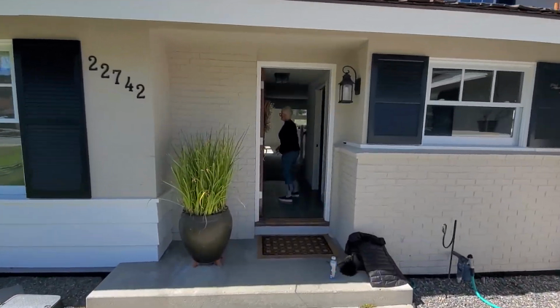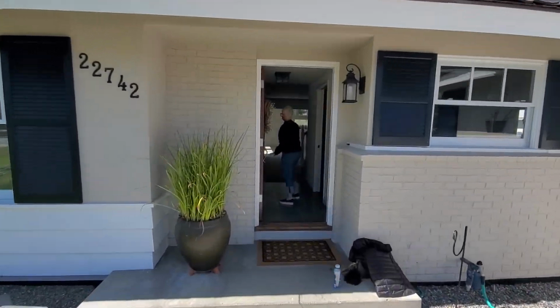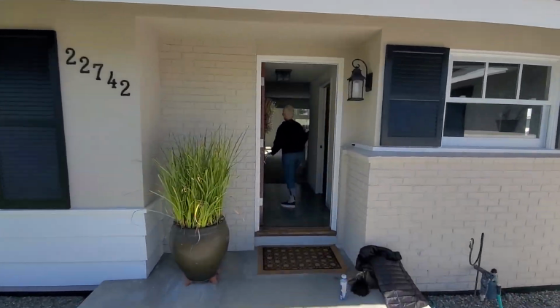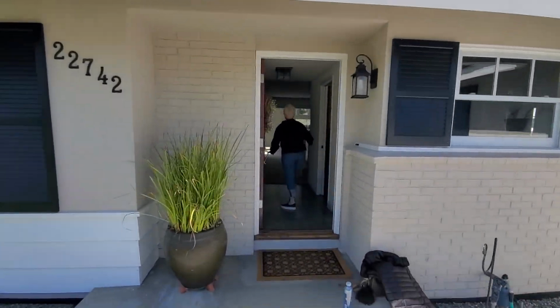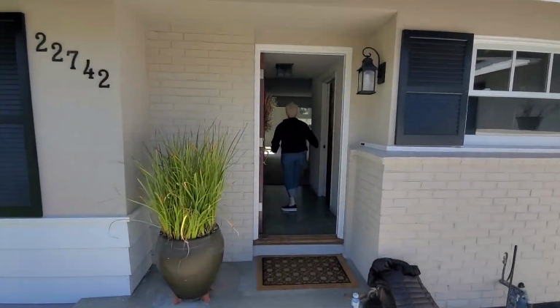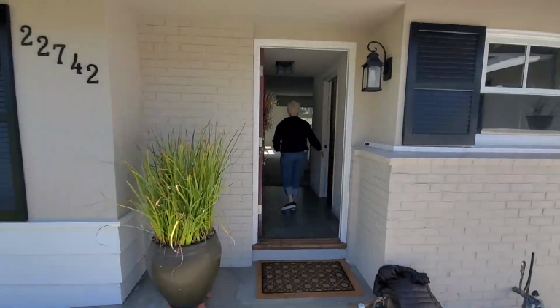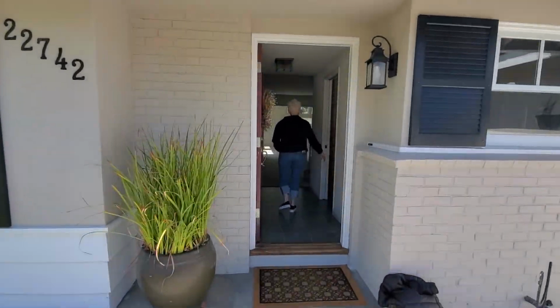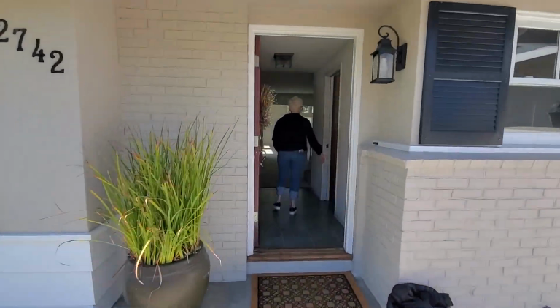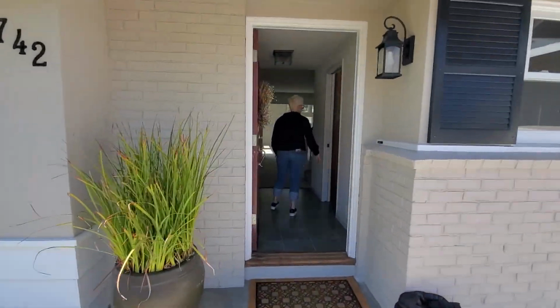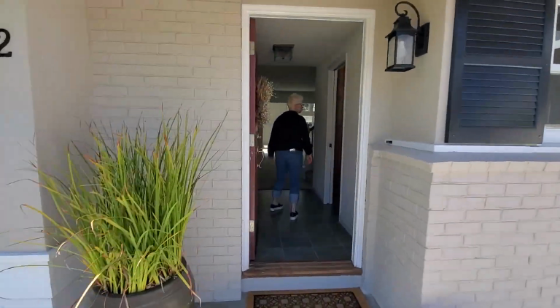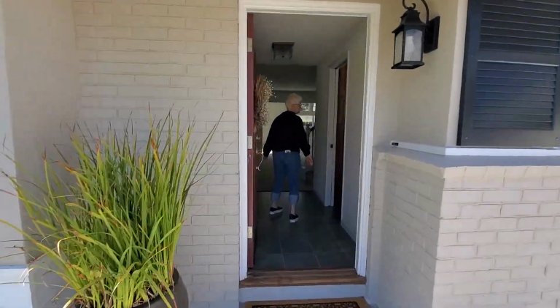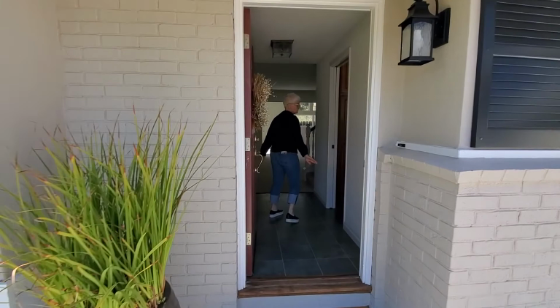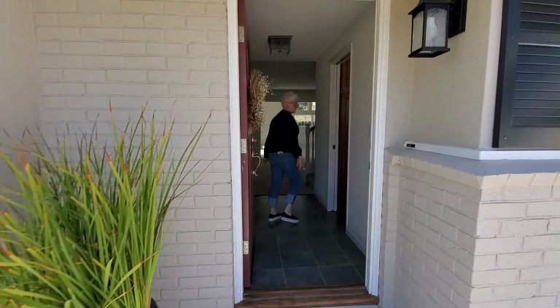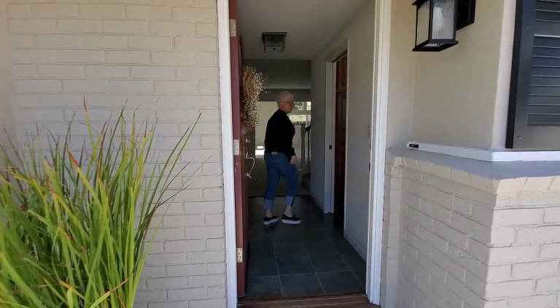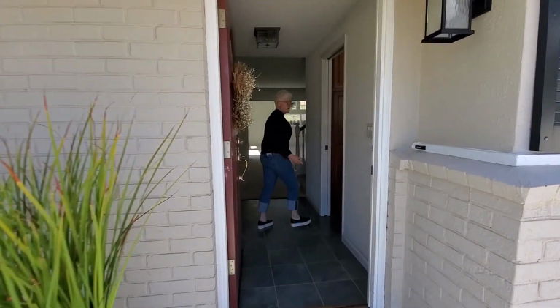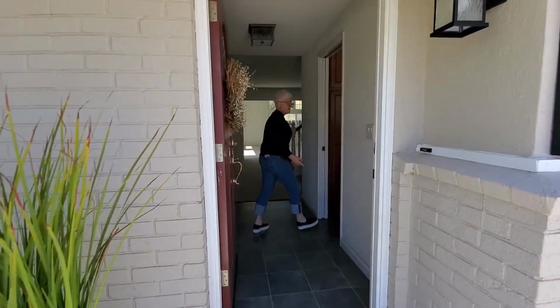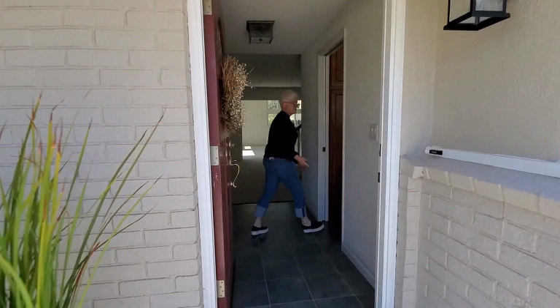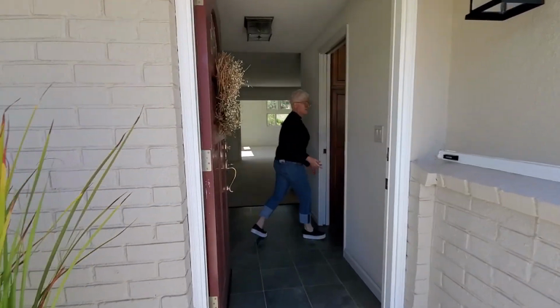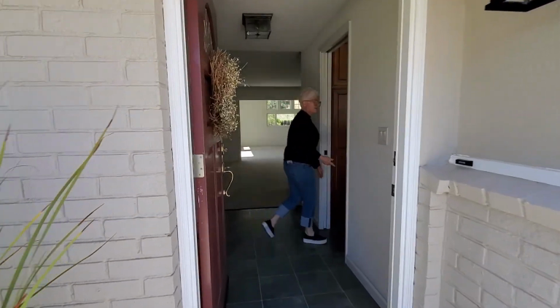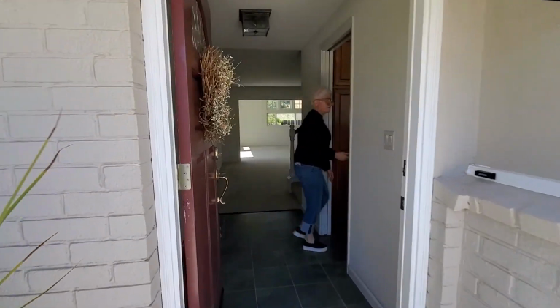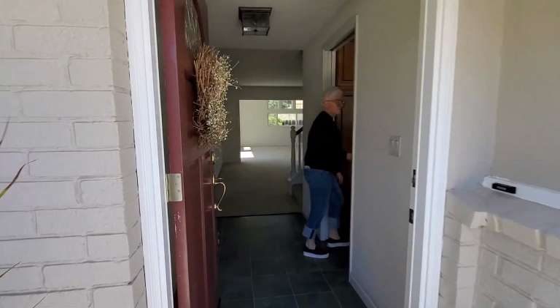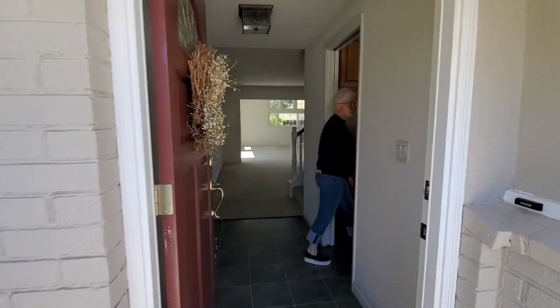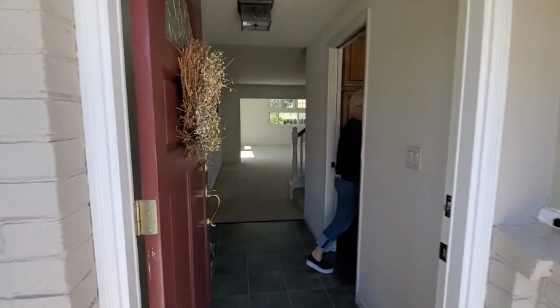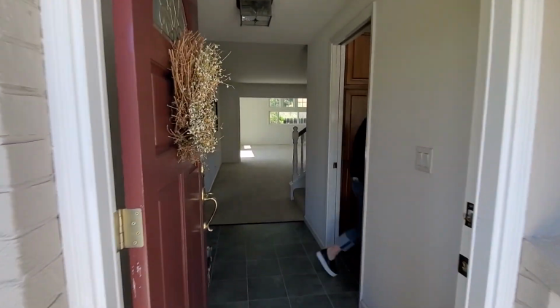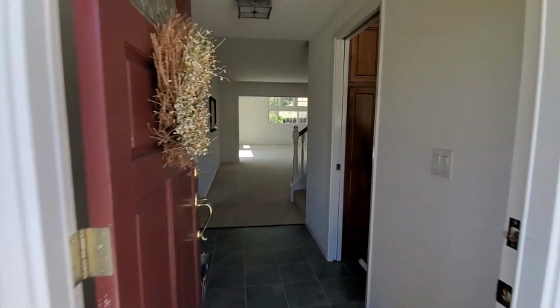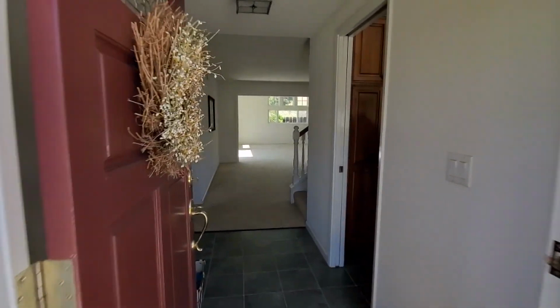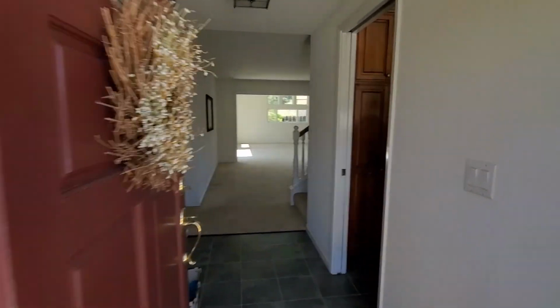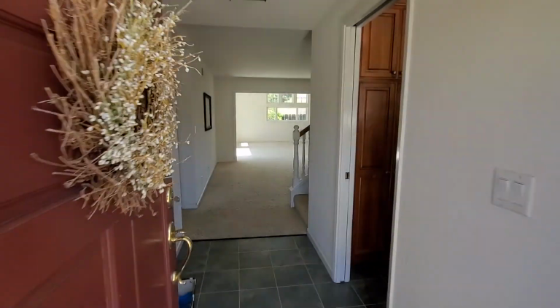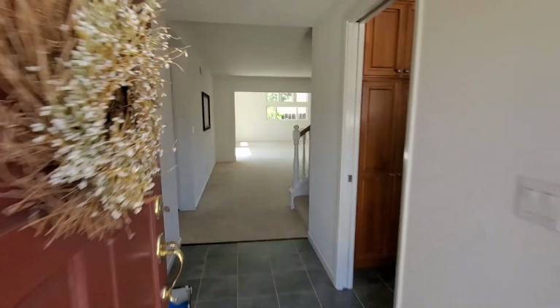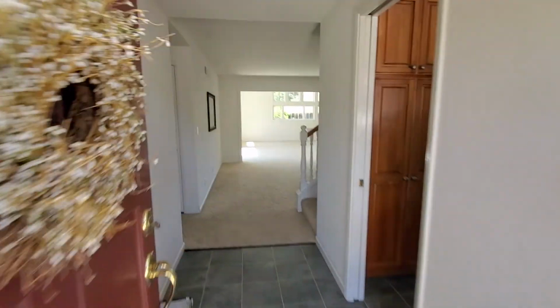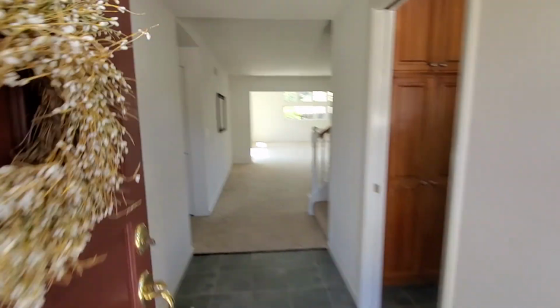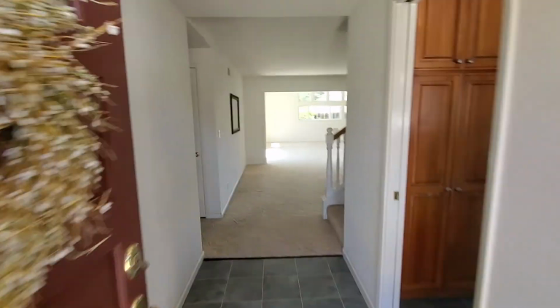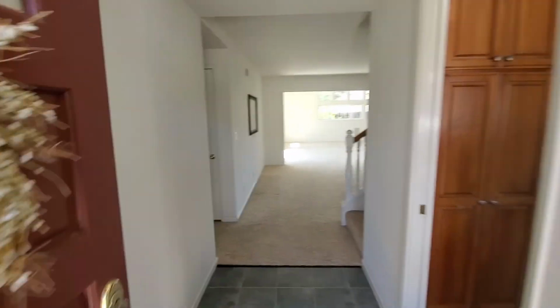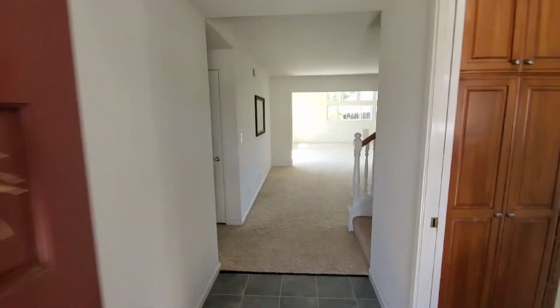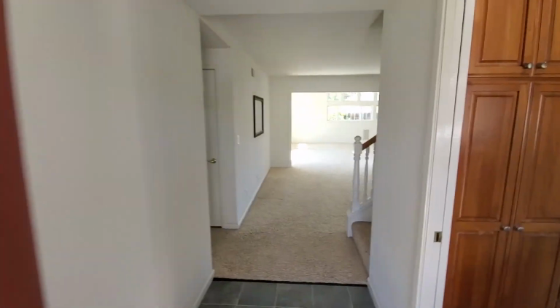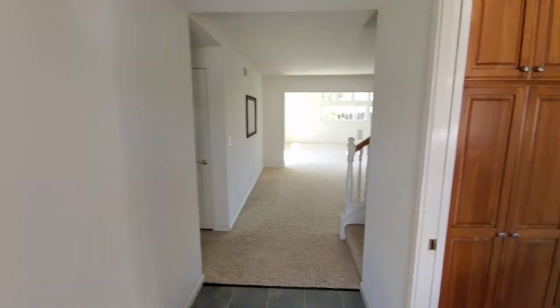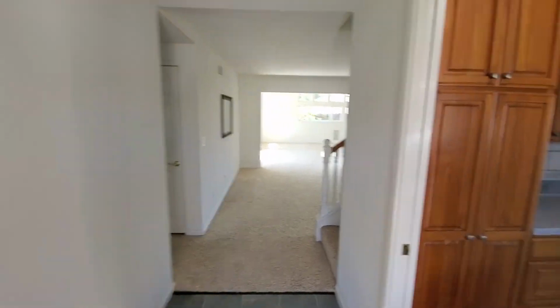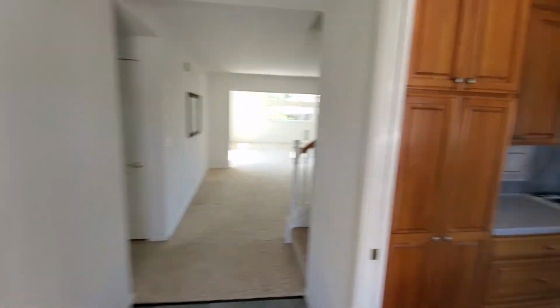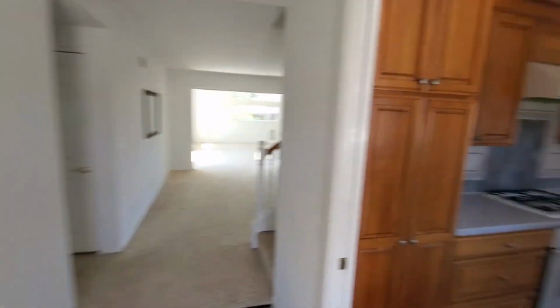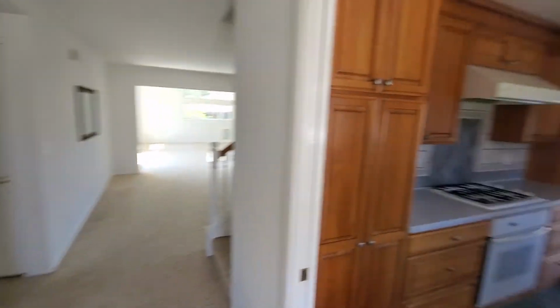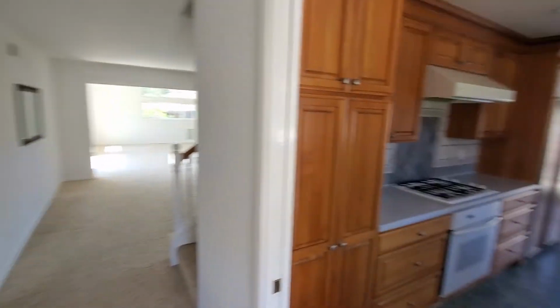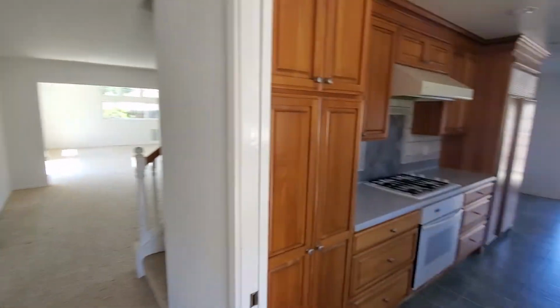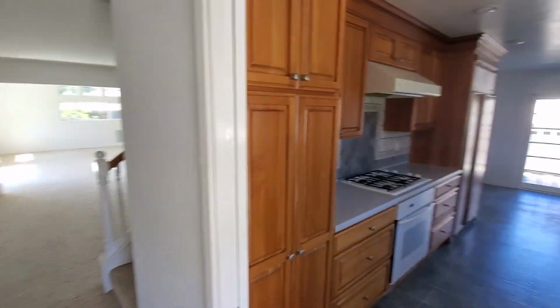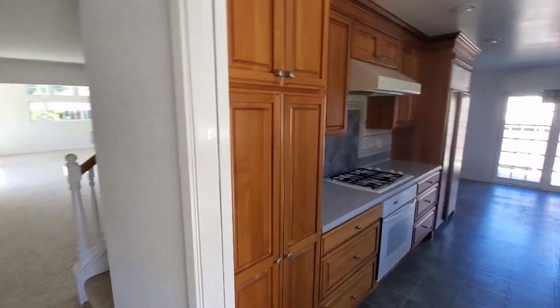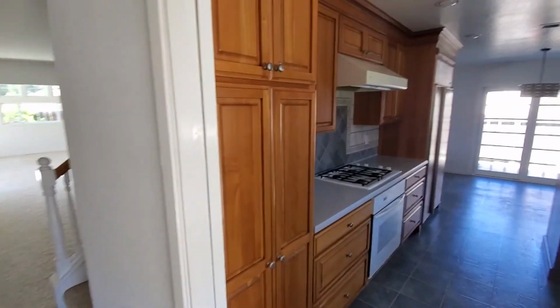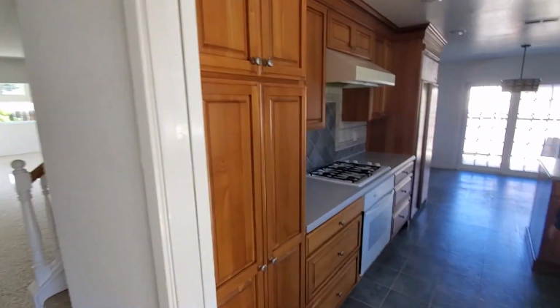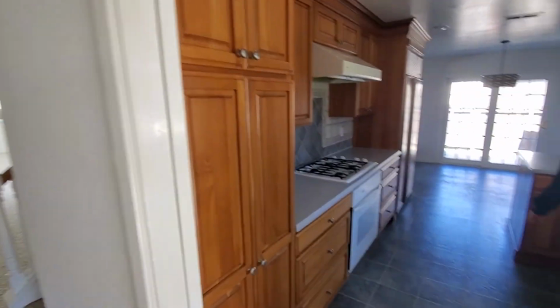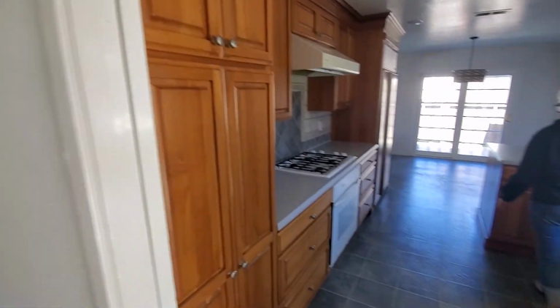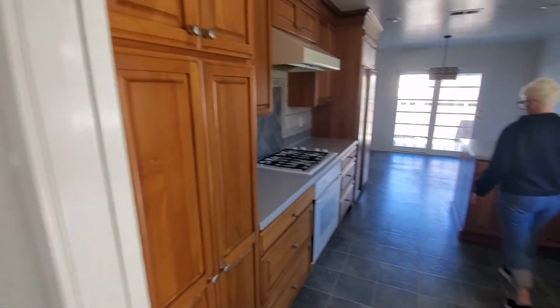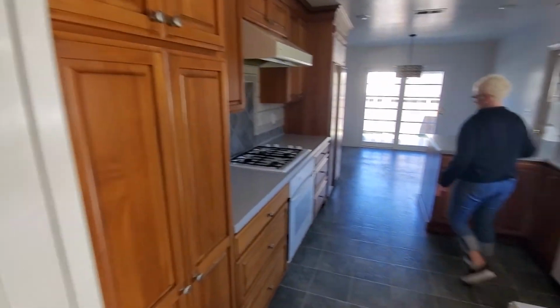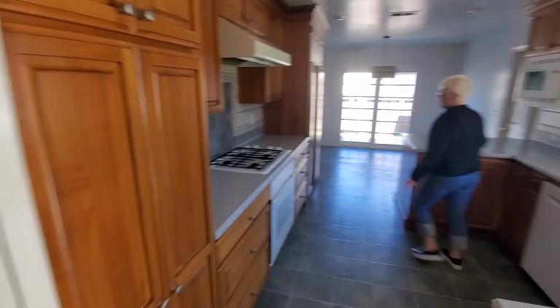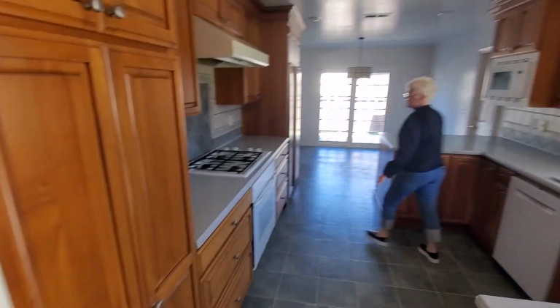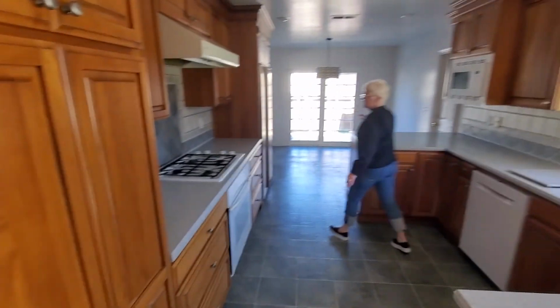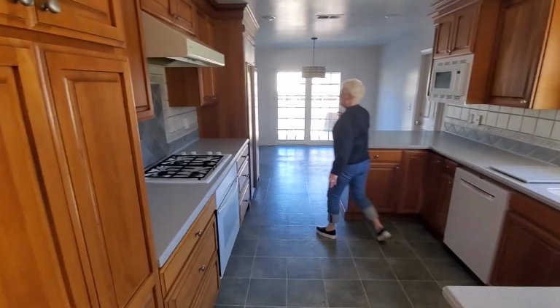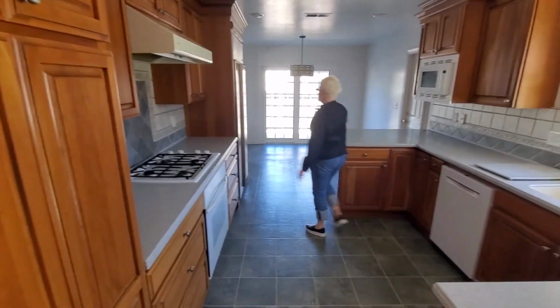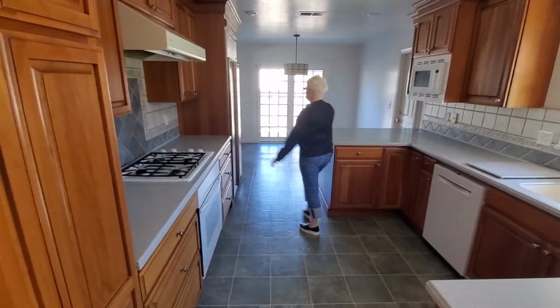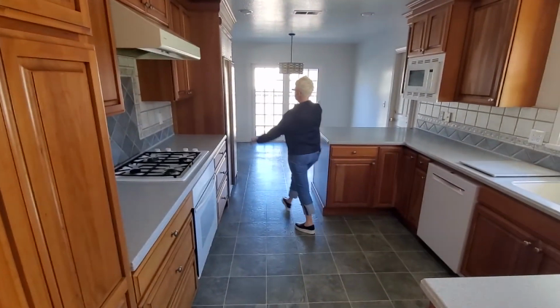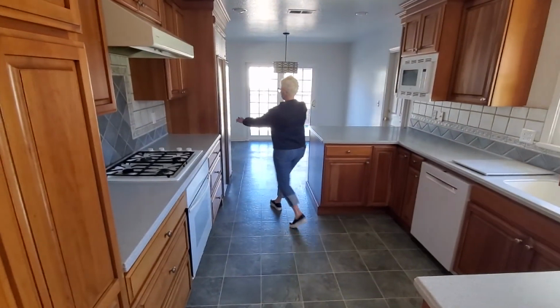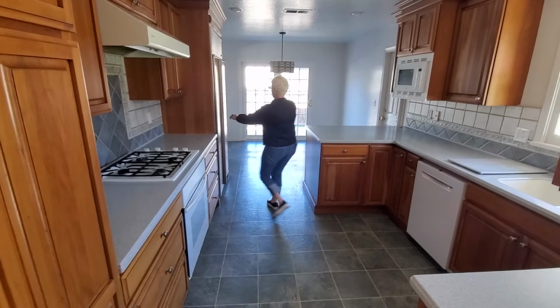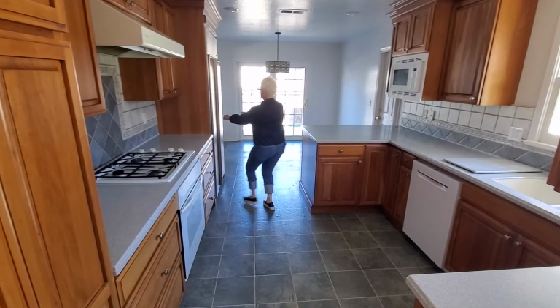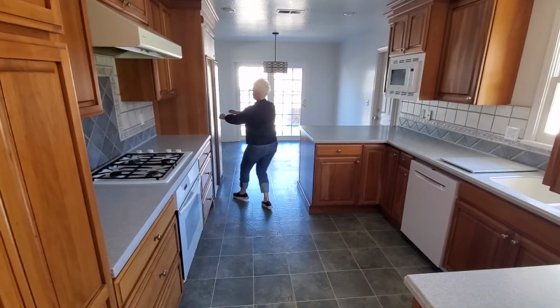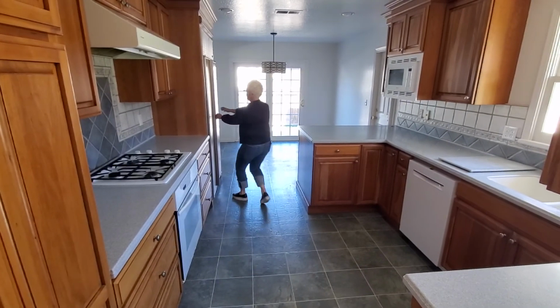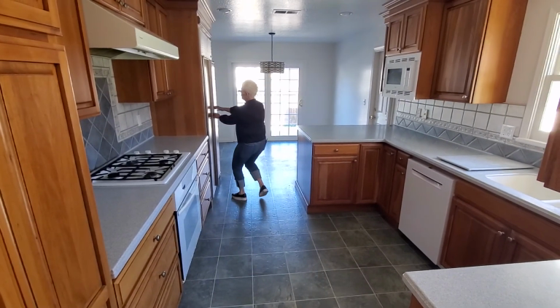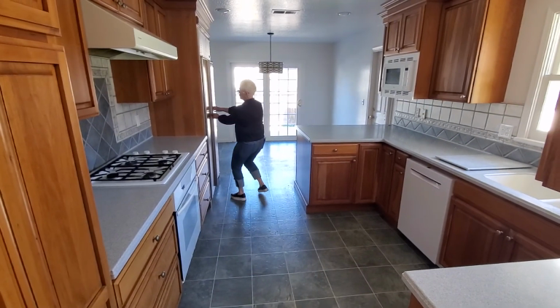Step into the tile. To the right is the kitchen with the courier counters, and here's that fridge.